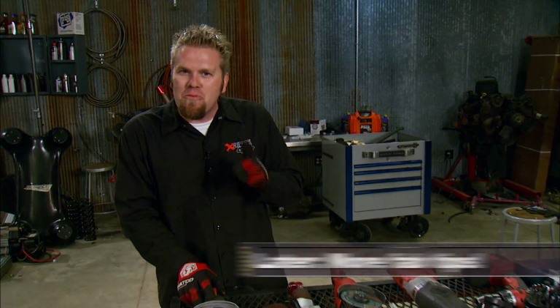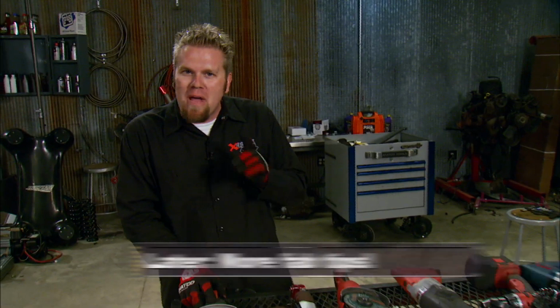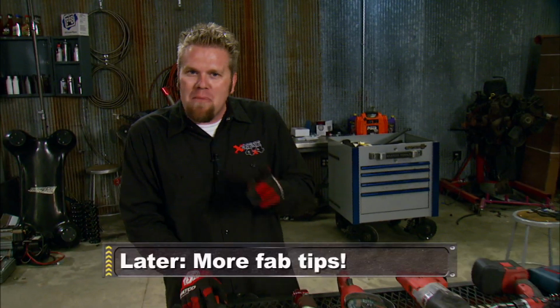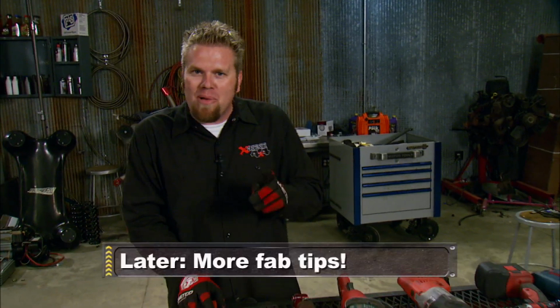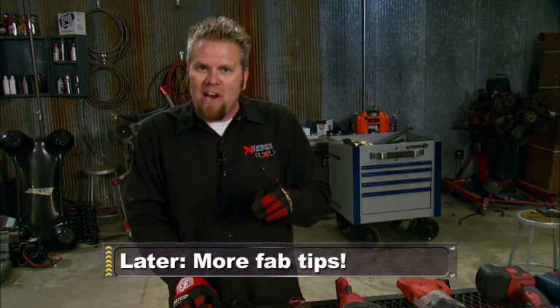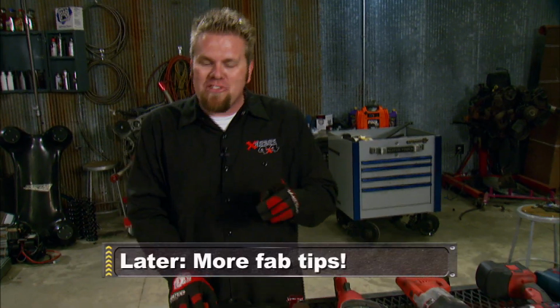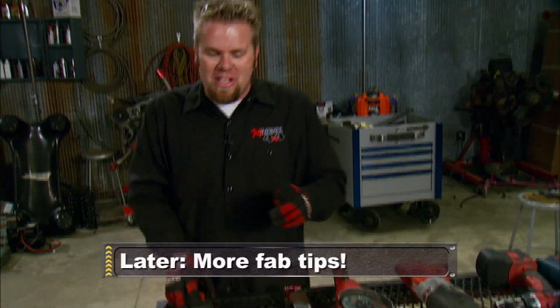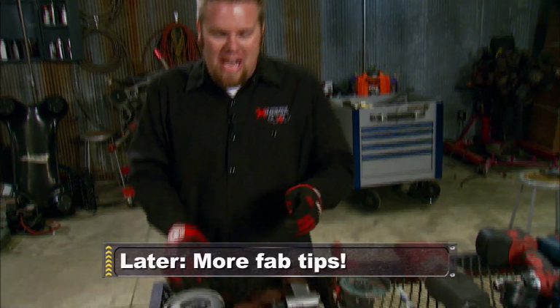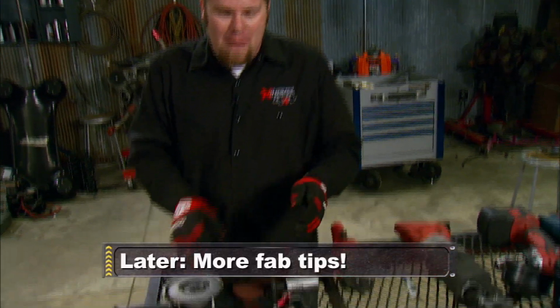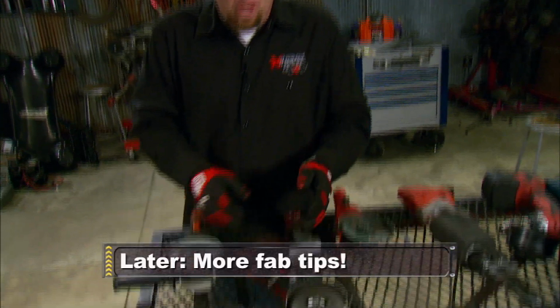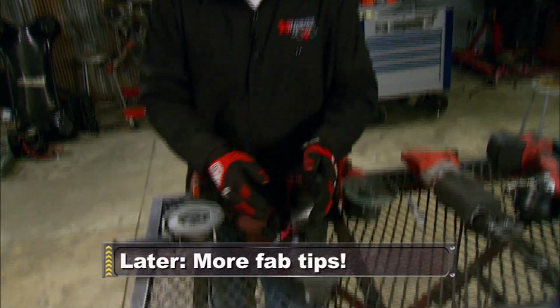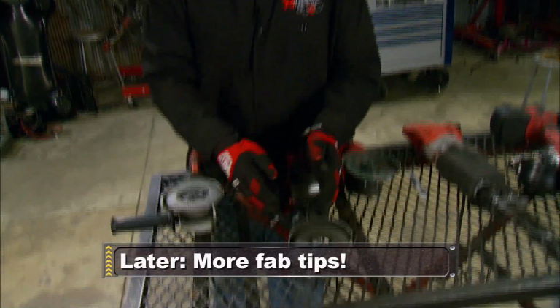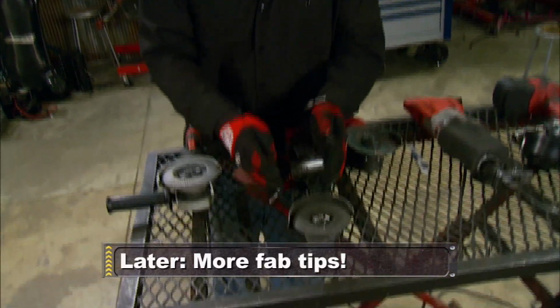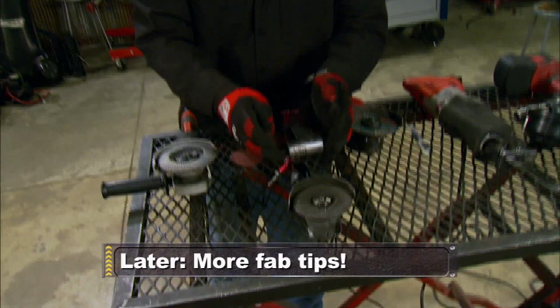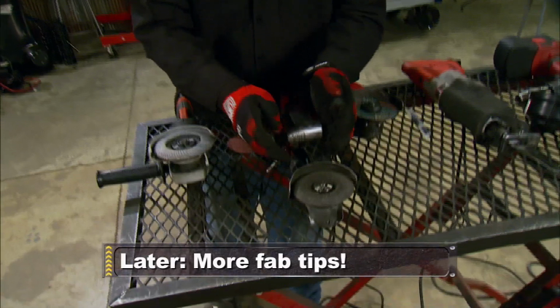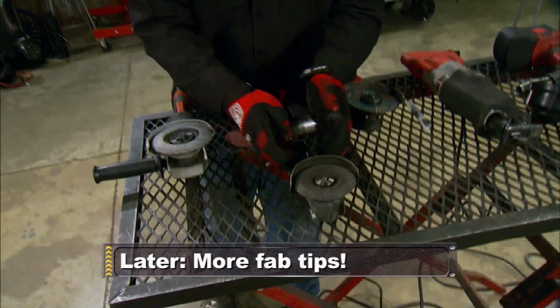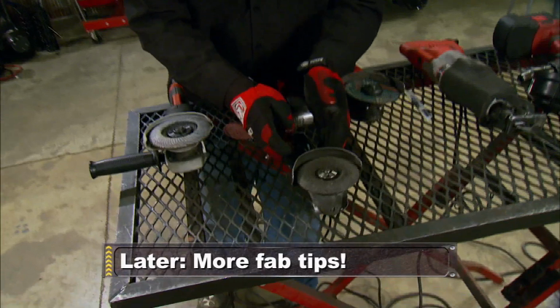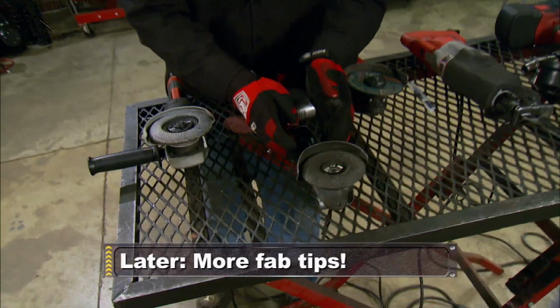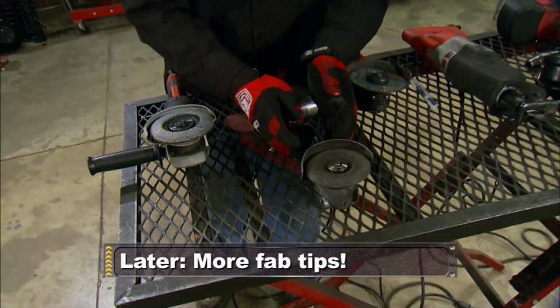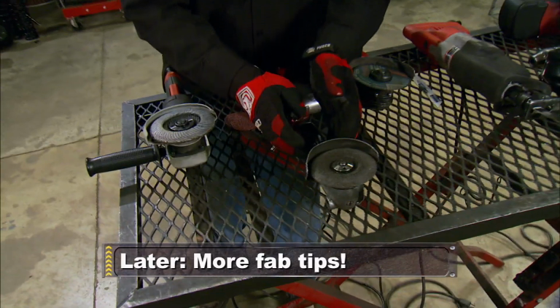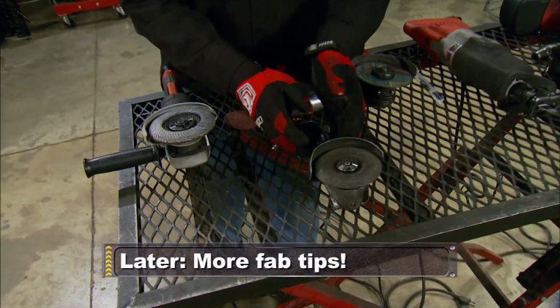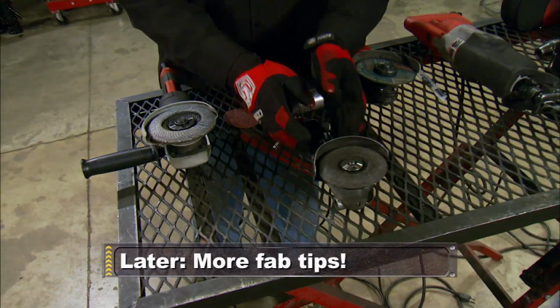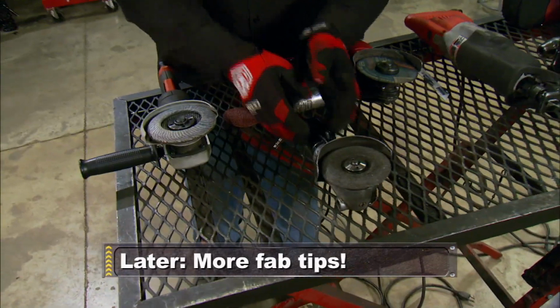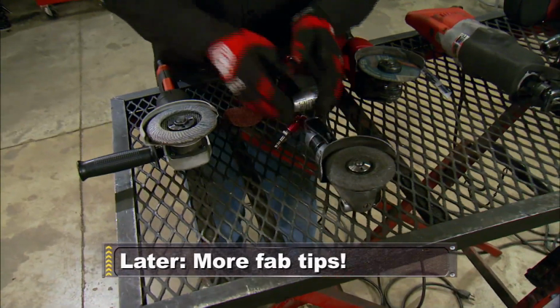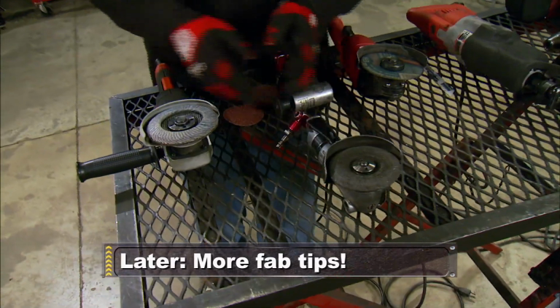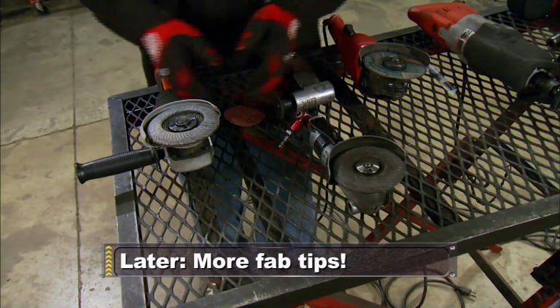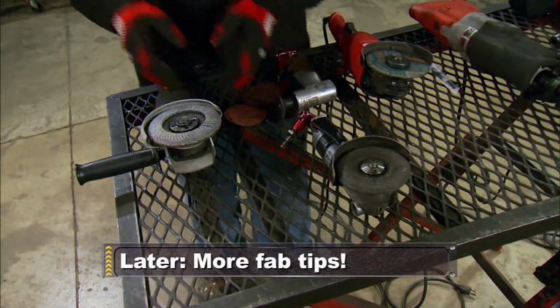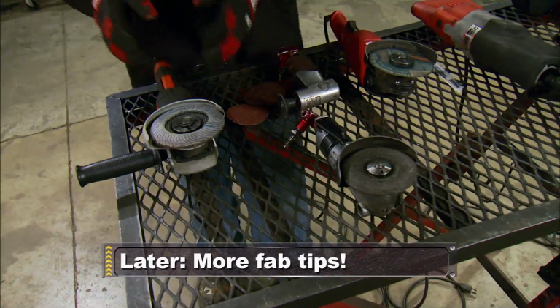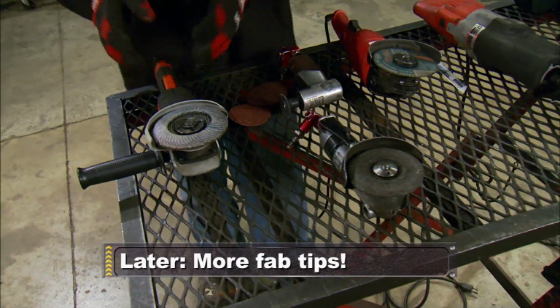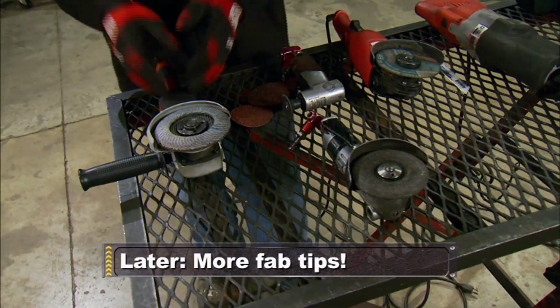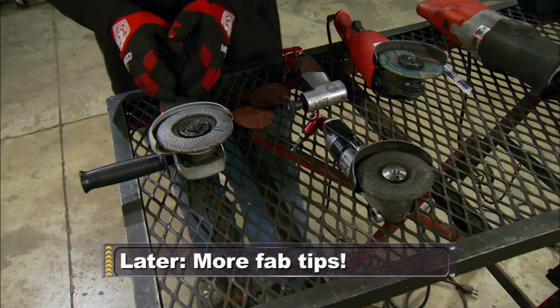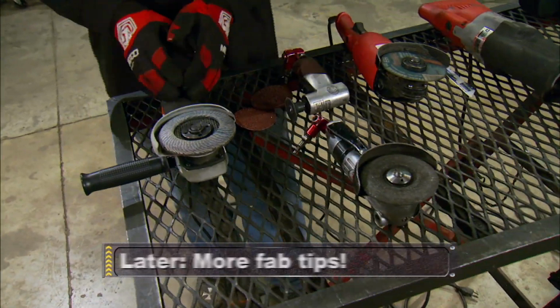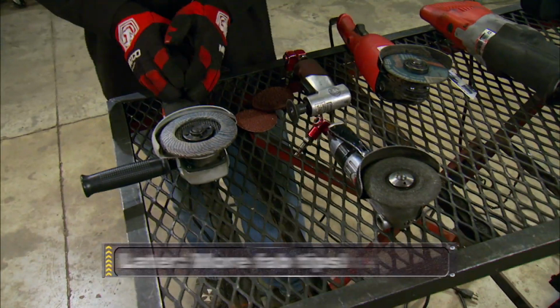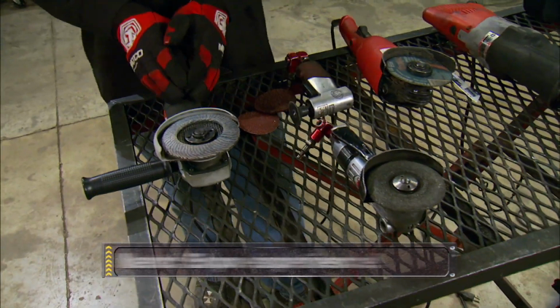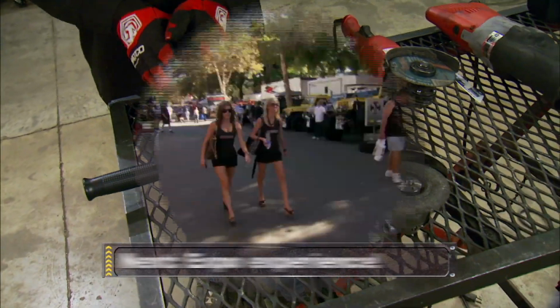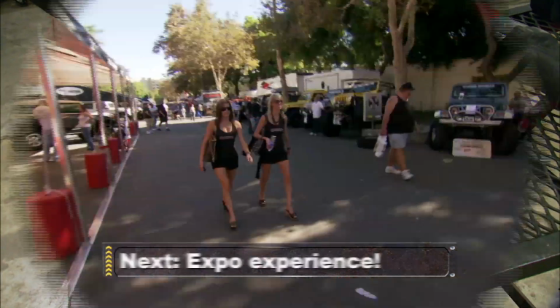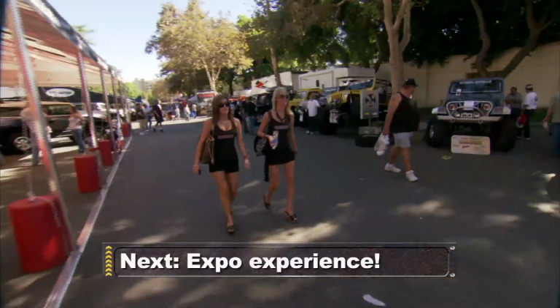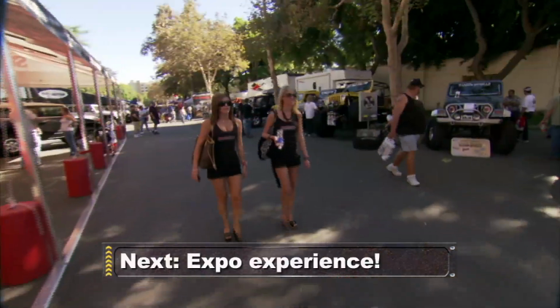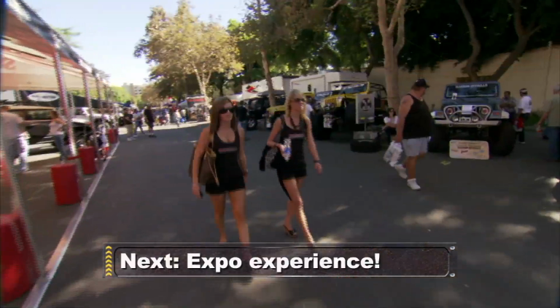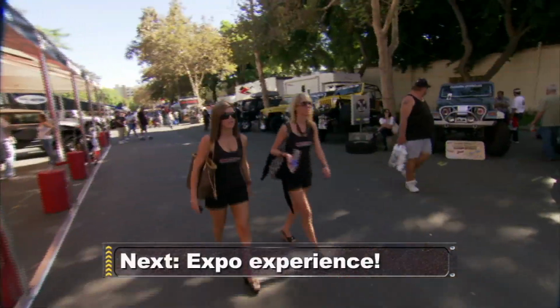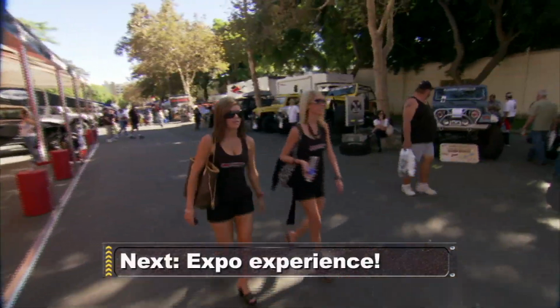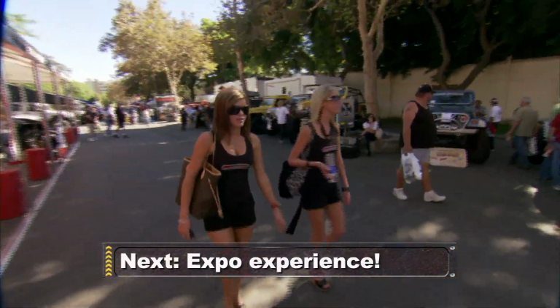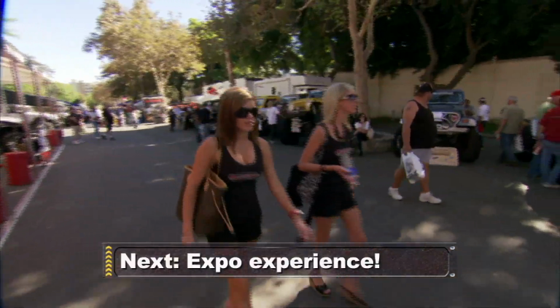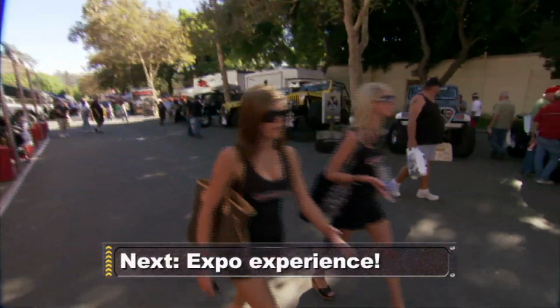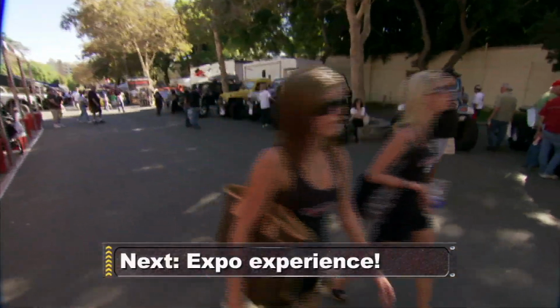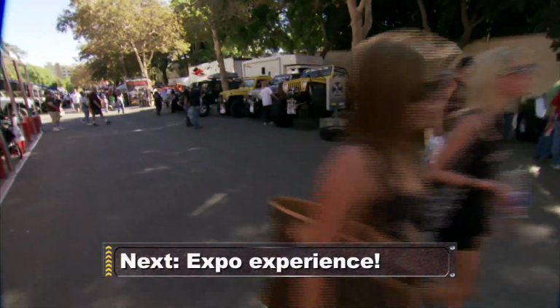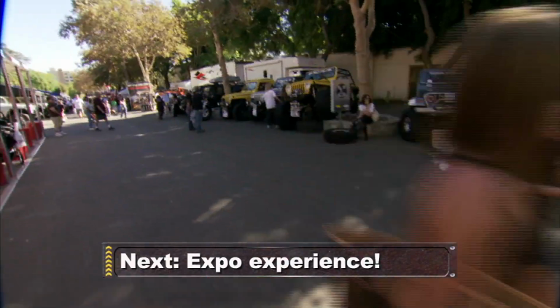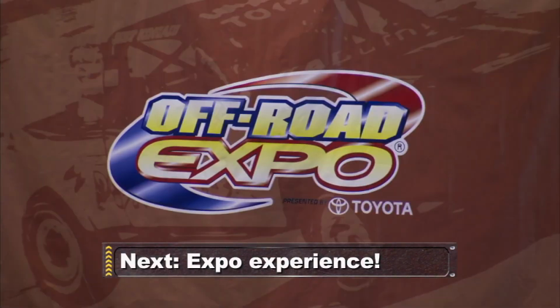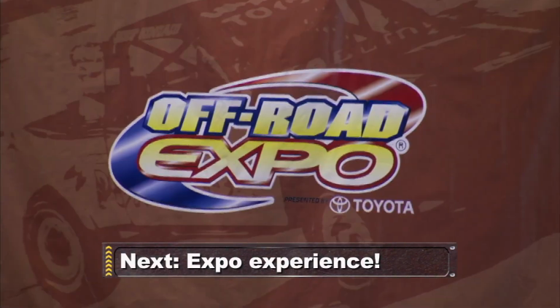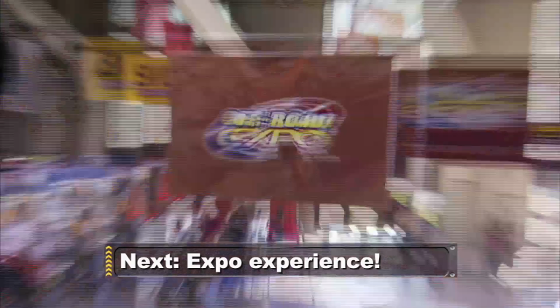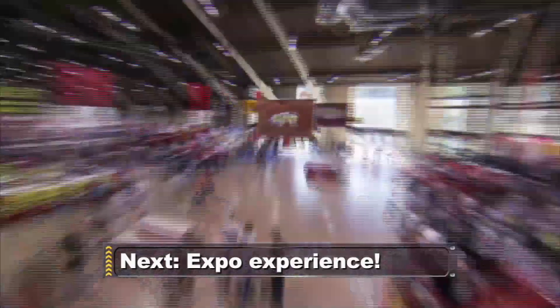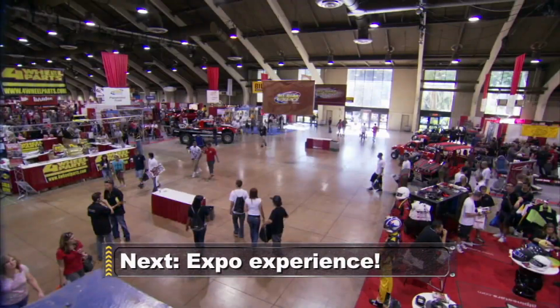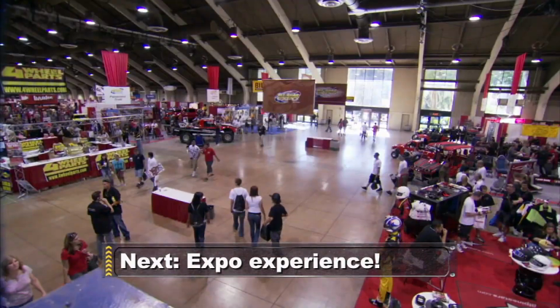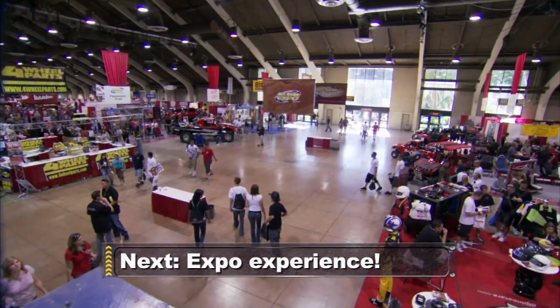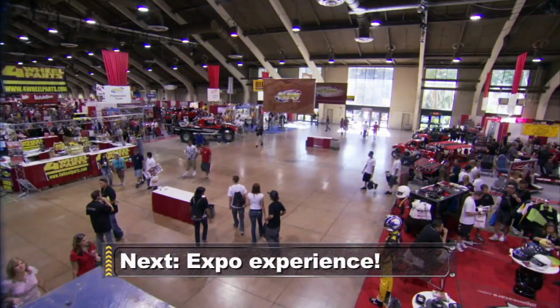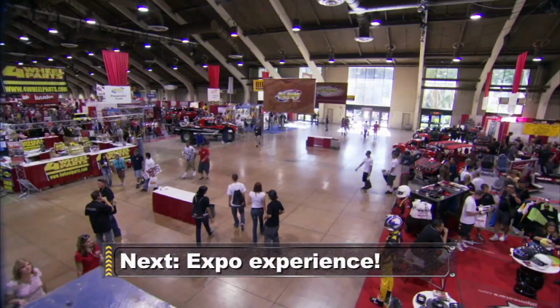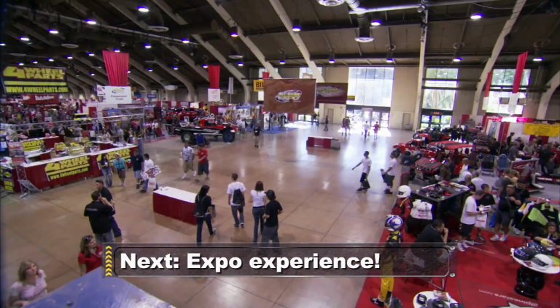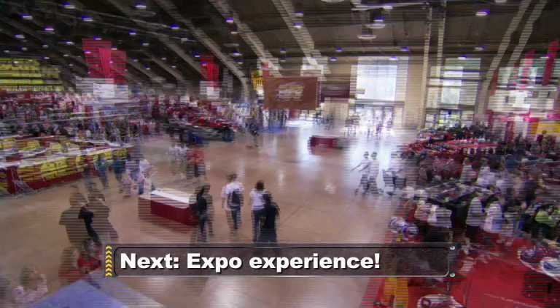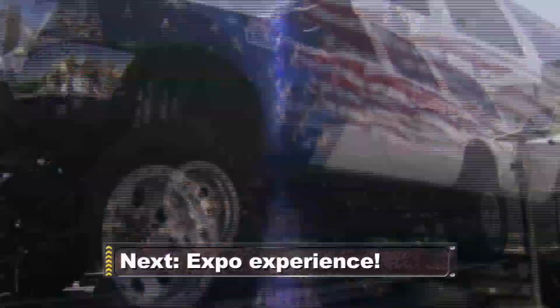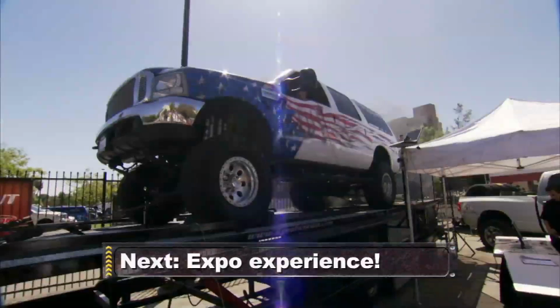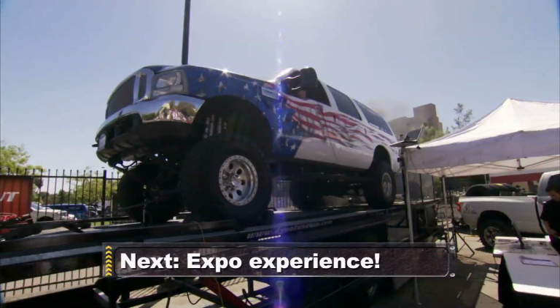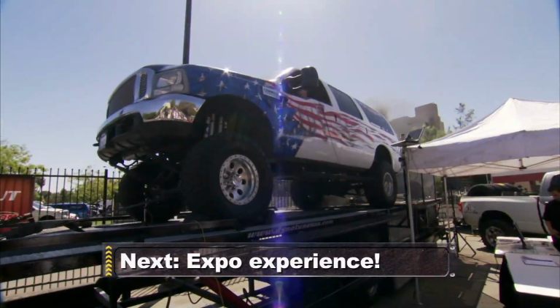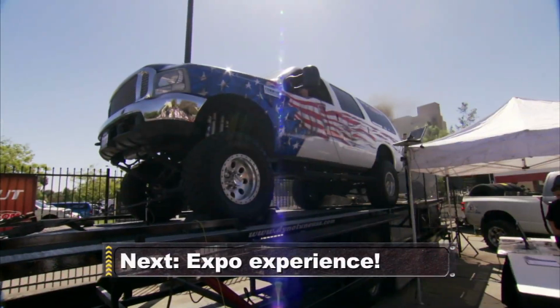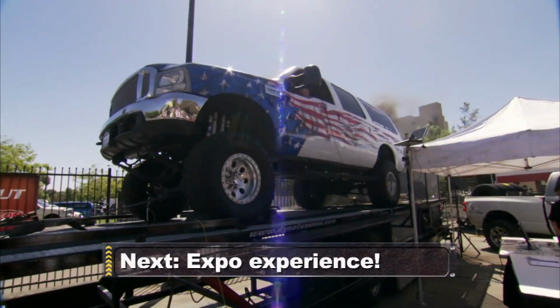Later on, more tool tips for first-time fabricators. But up next, everything's hot at this off-road smorgasbord.